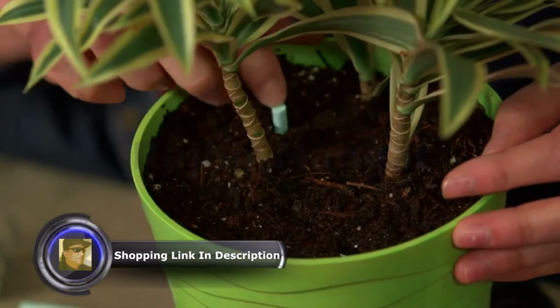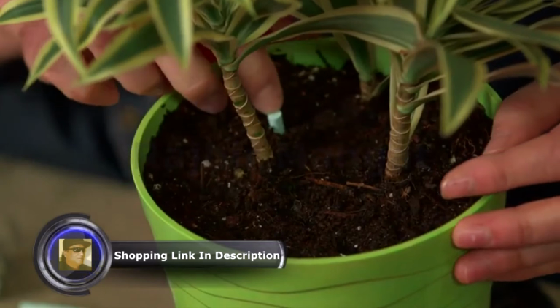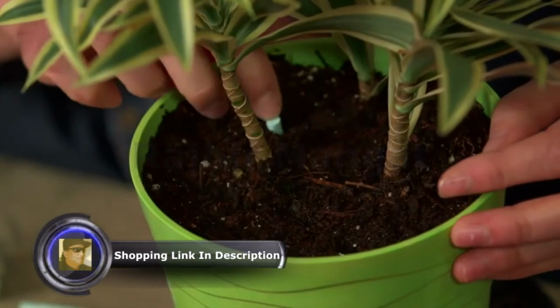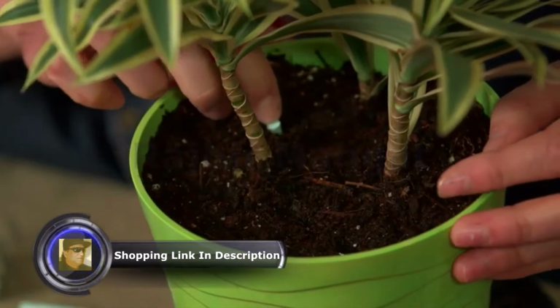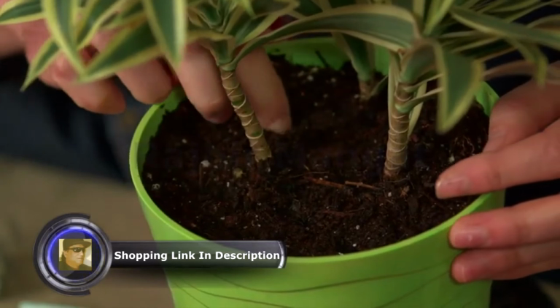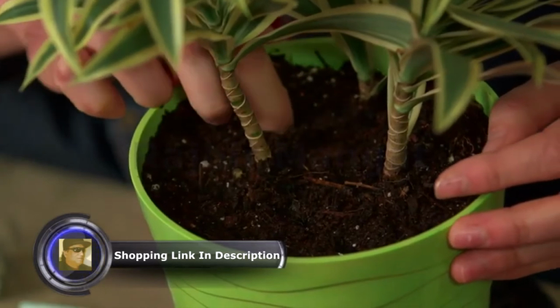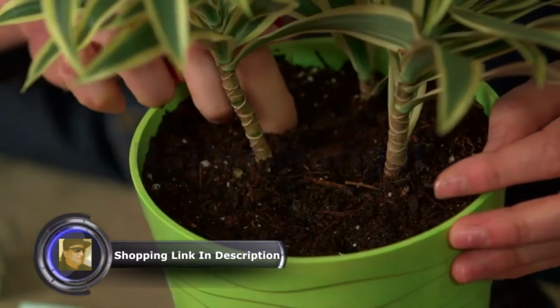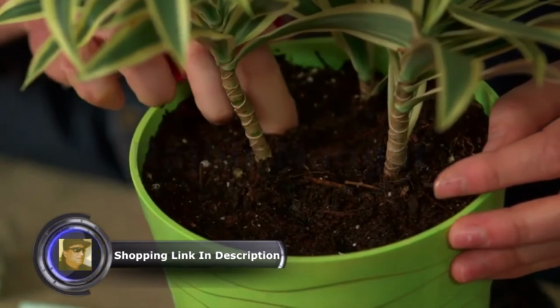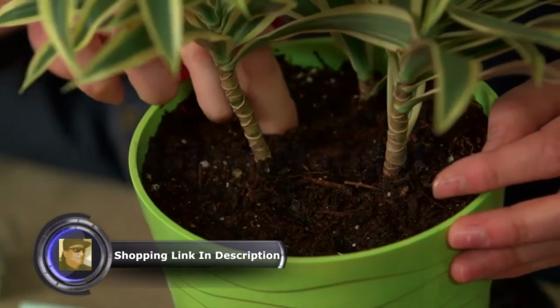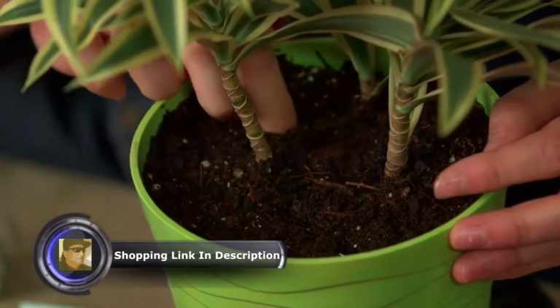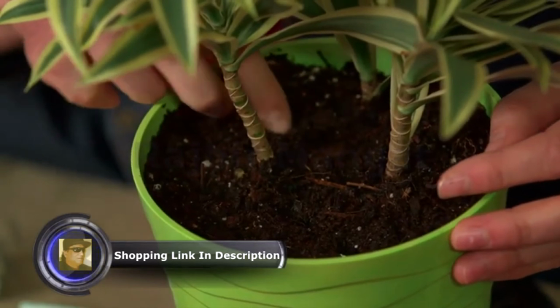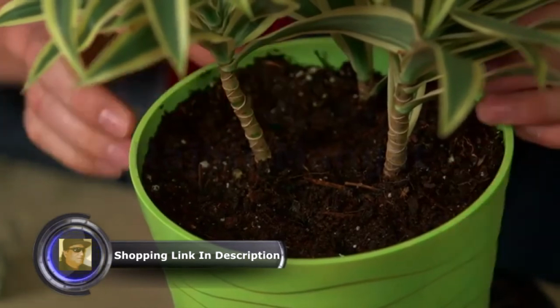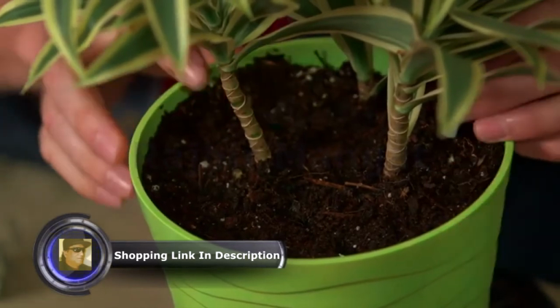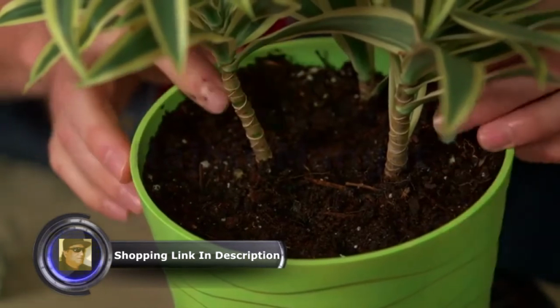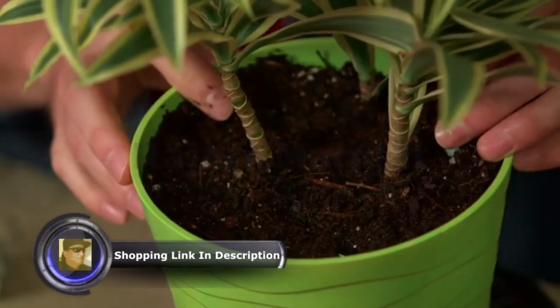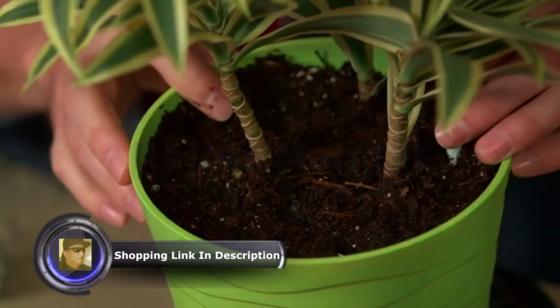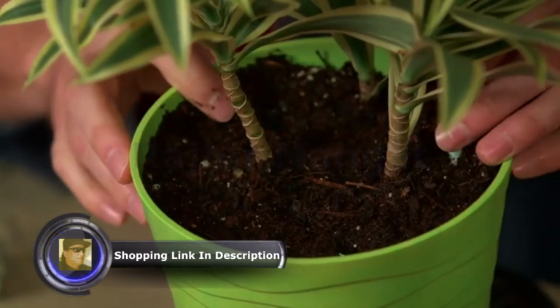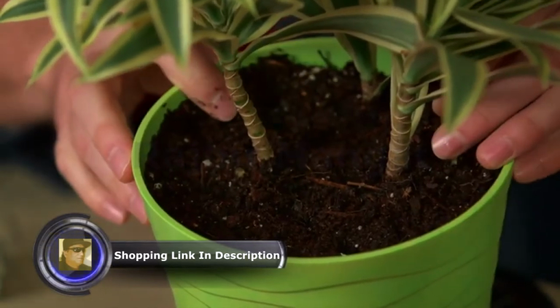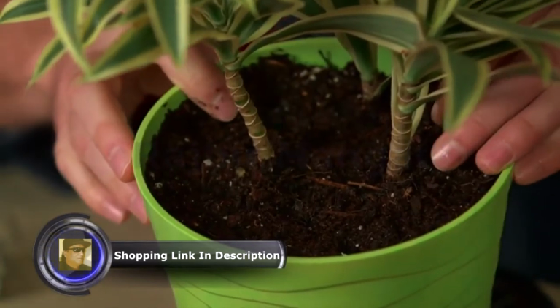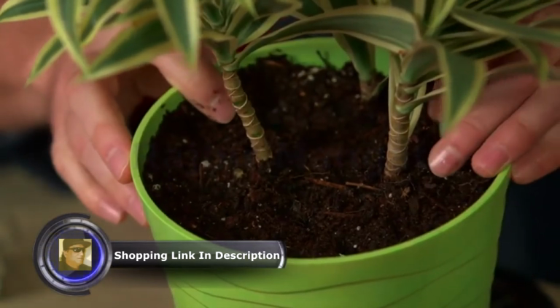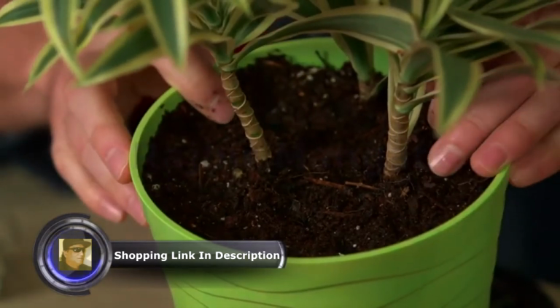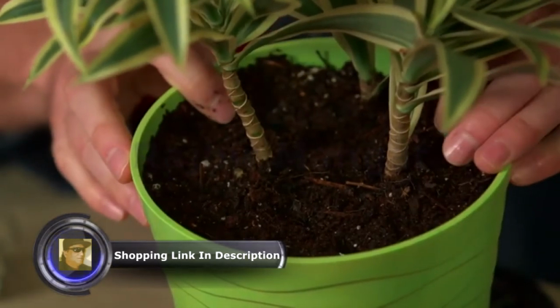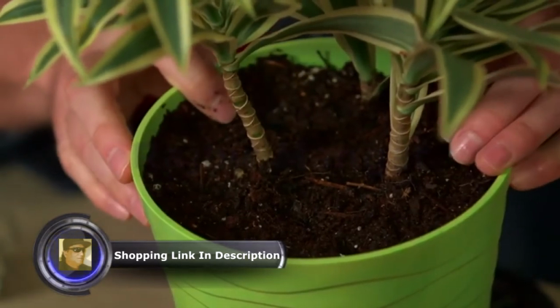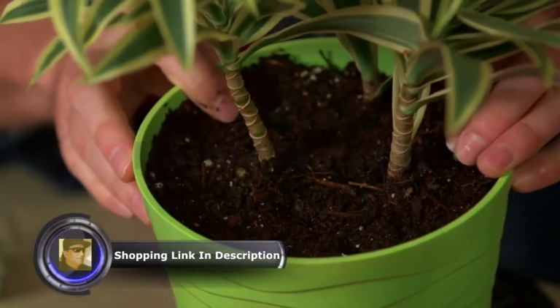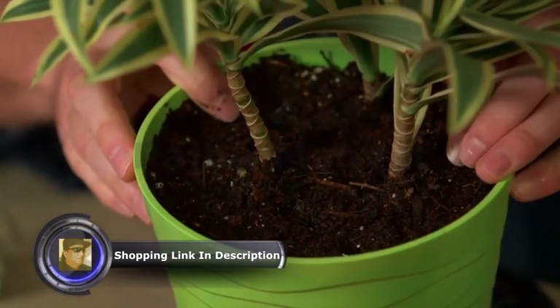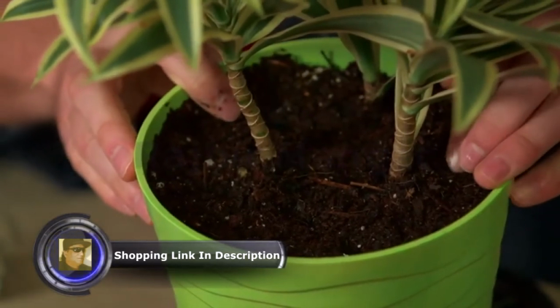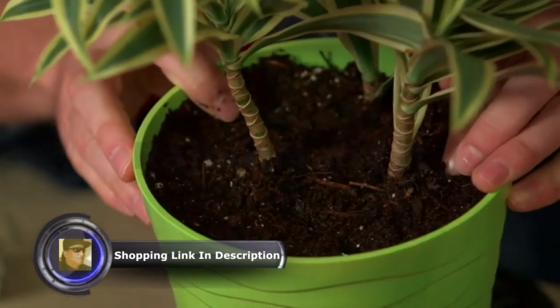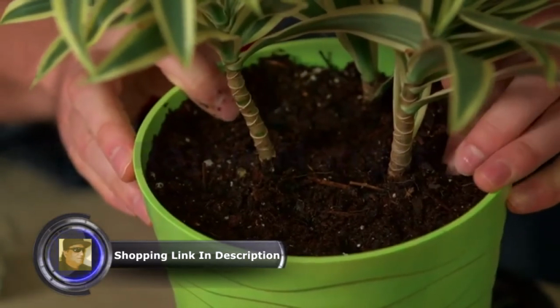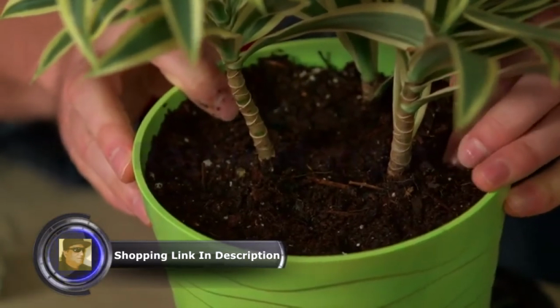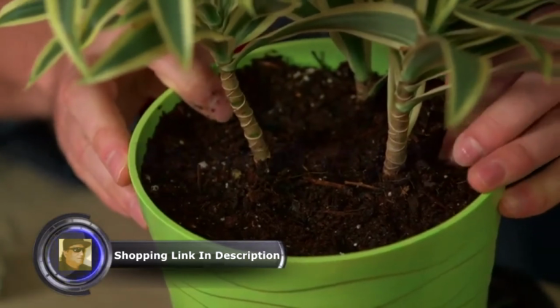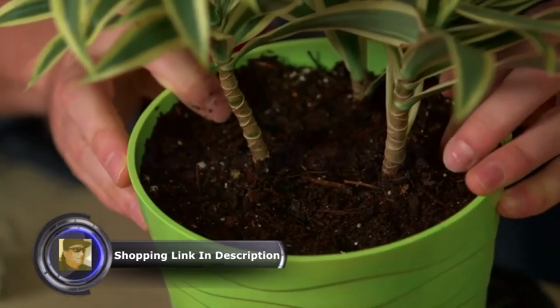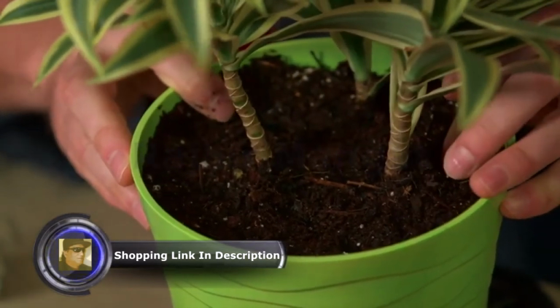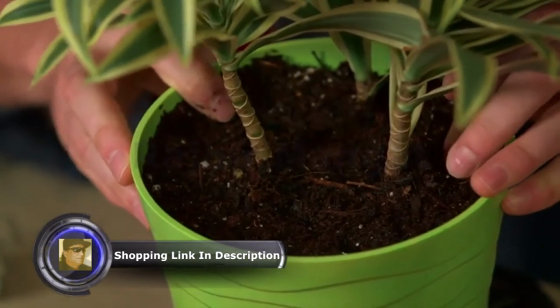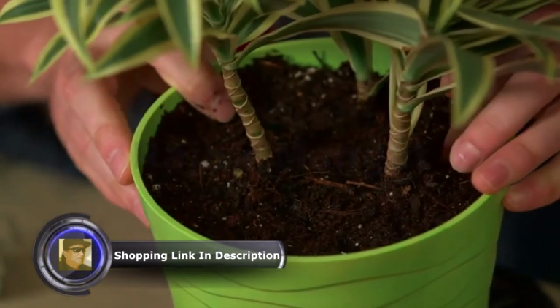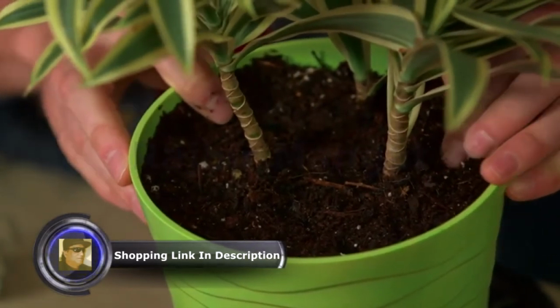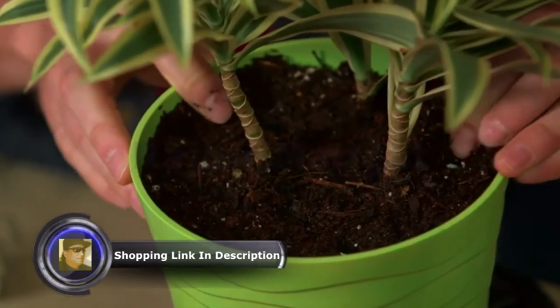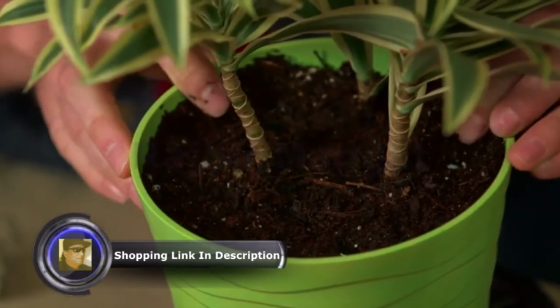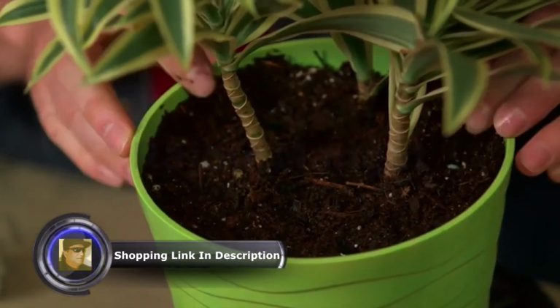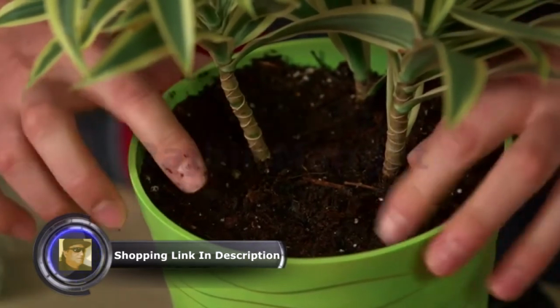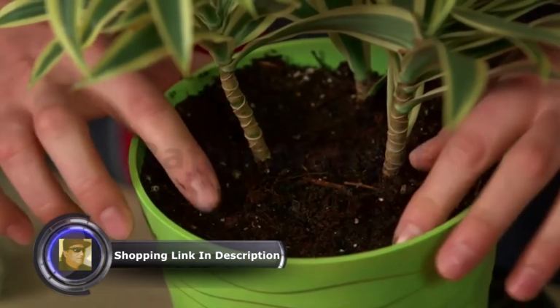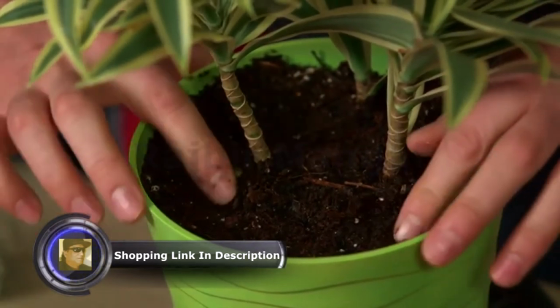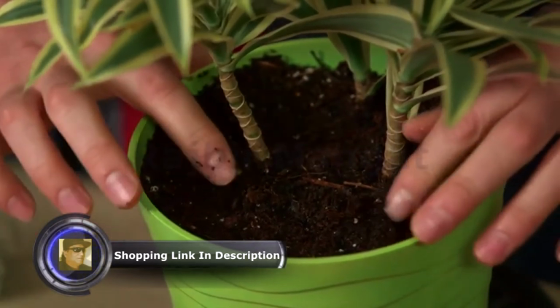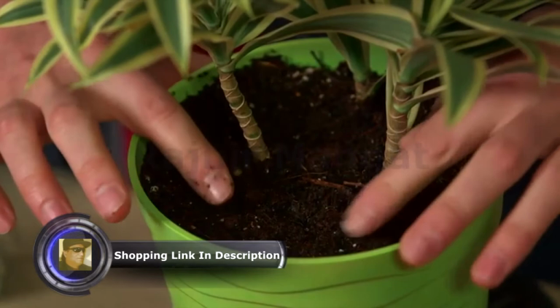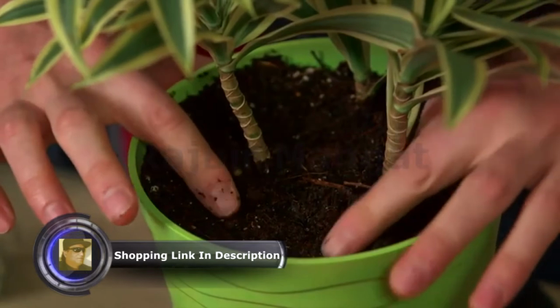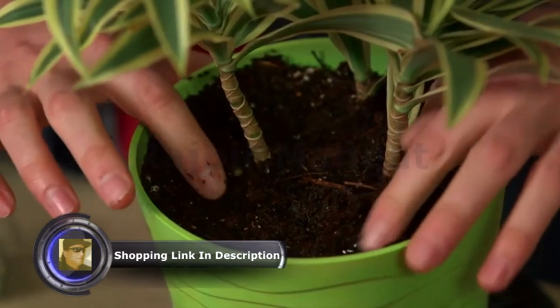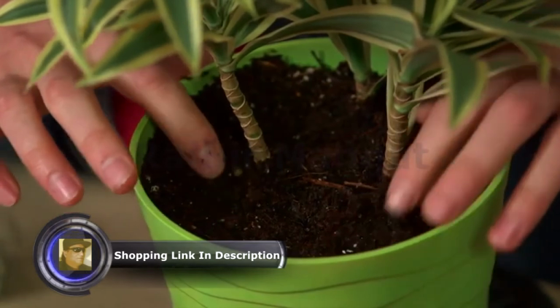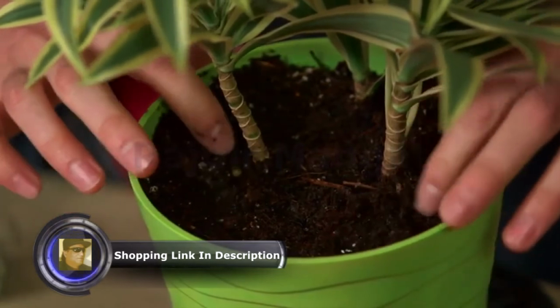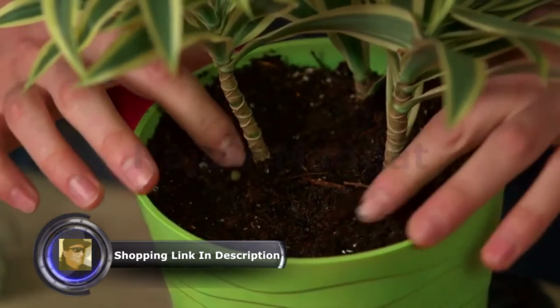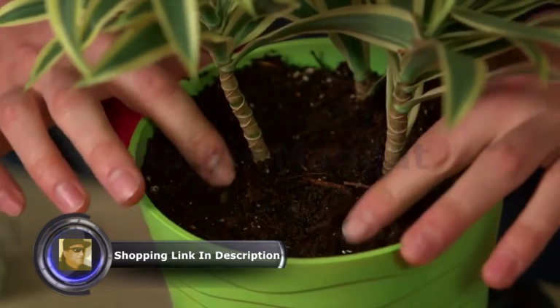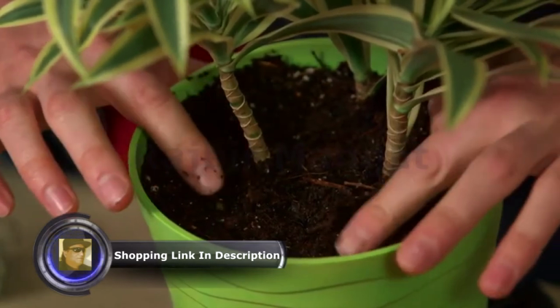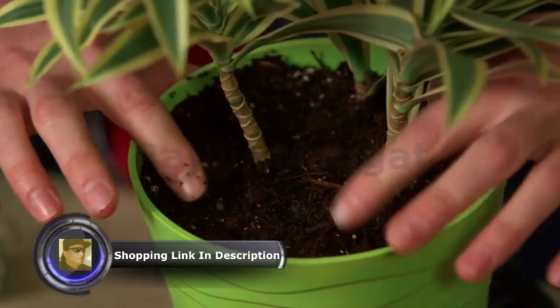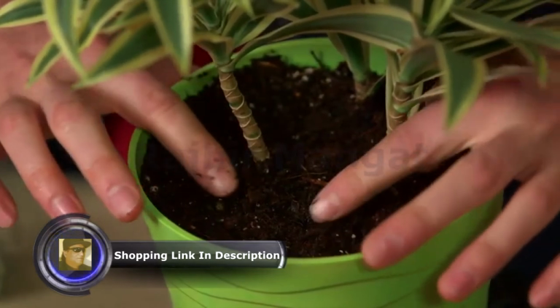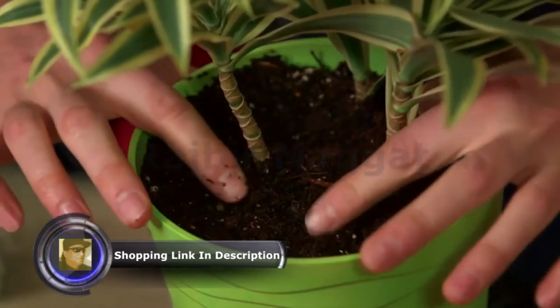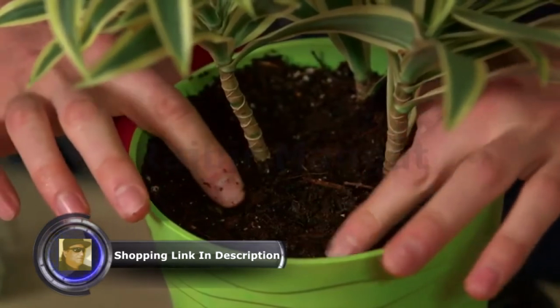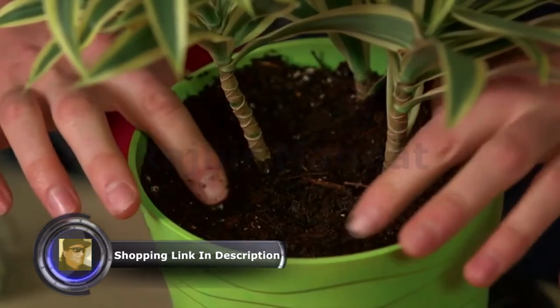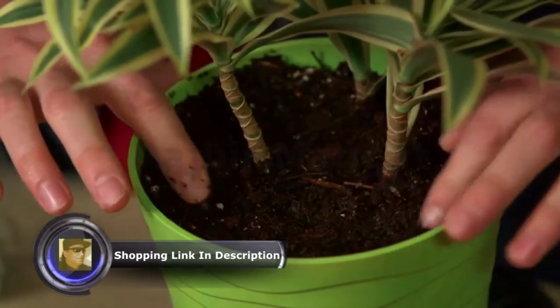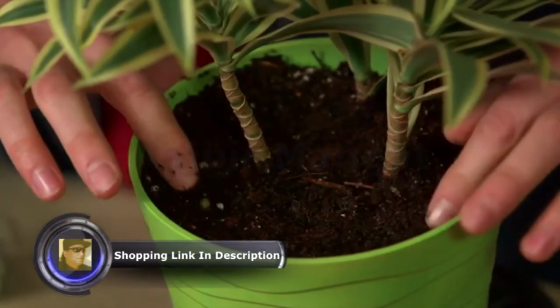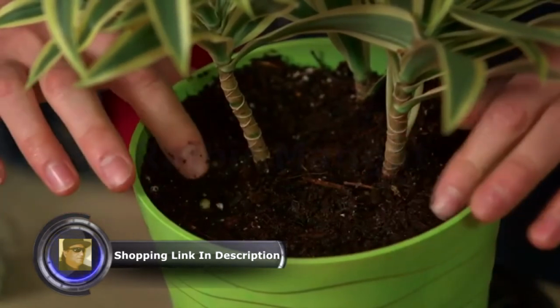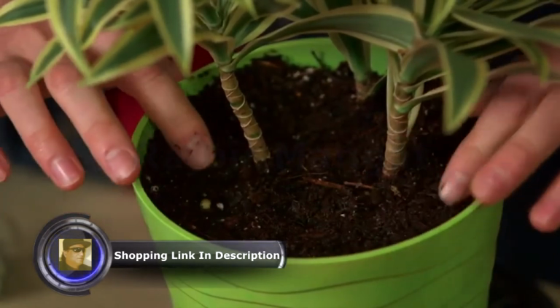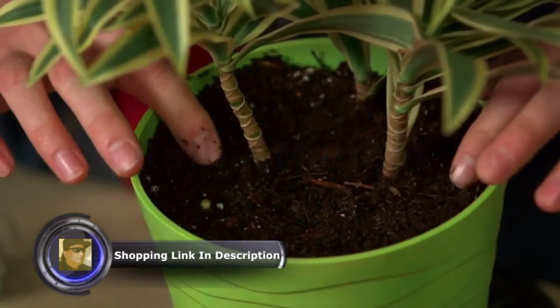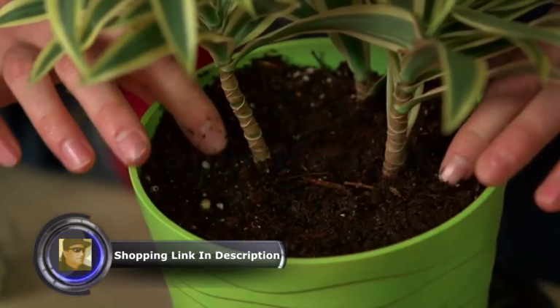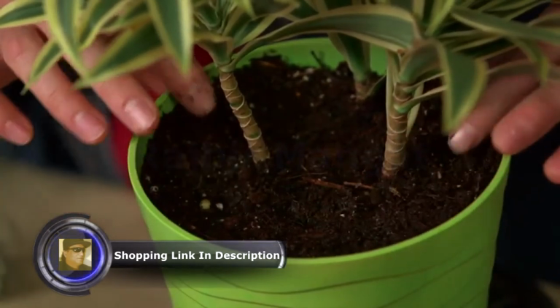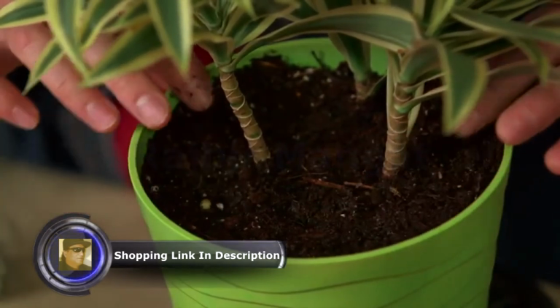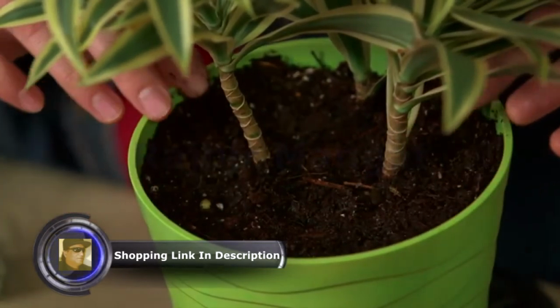In the spring and summer you should replace the spikes about every 30 days. When plants slow down a bit in the fall and winter, replace the spikes every 60 days.